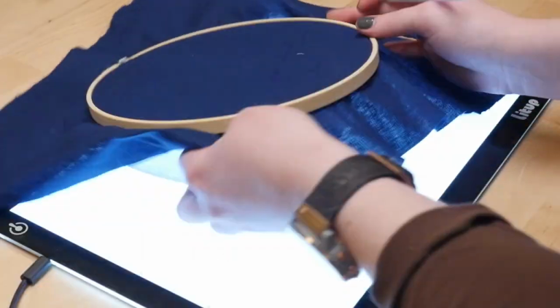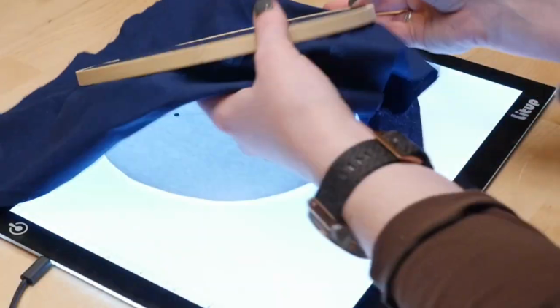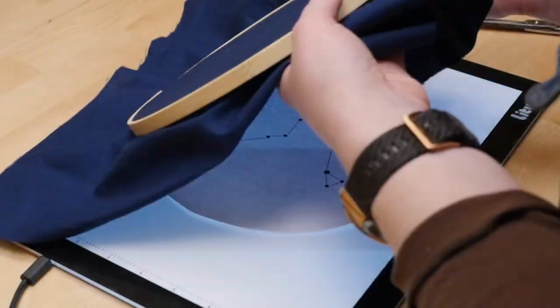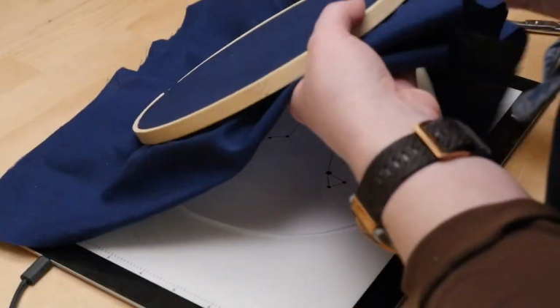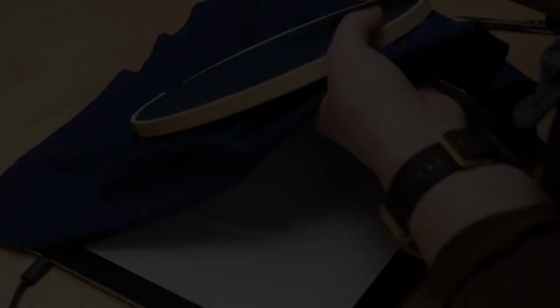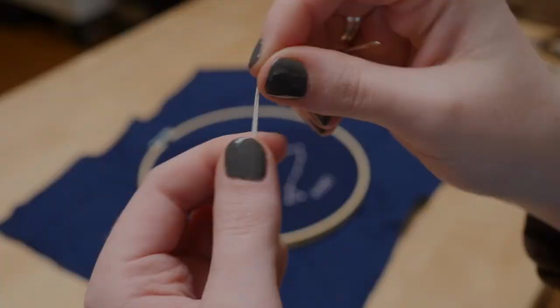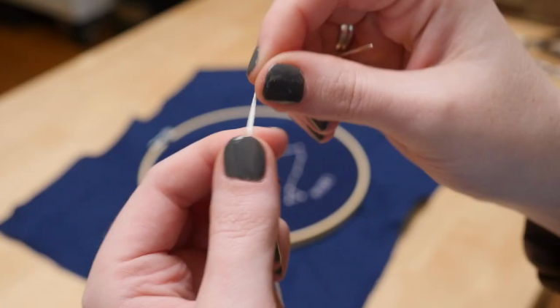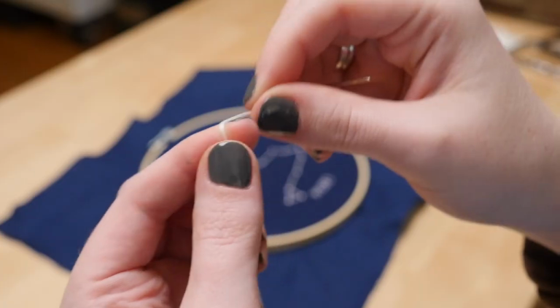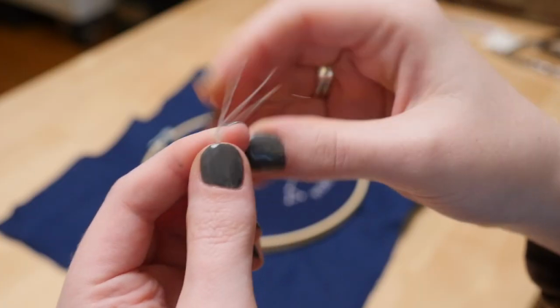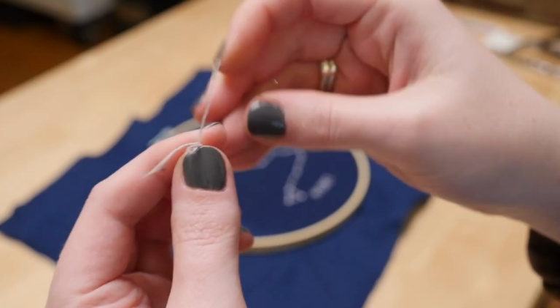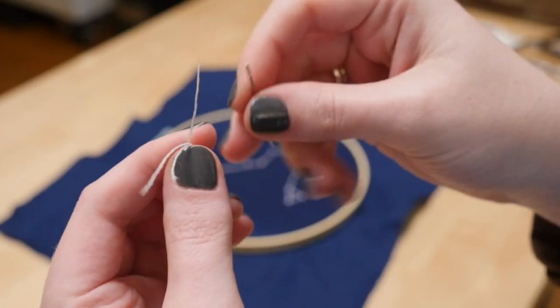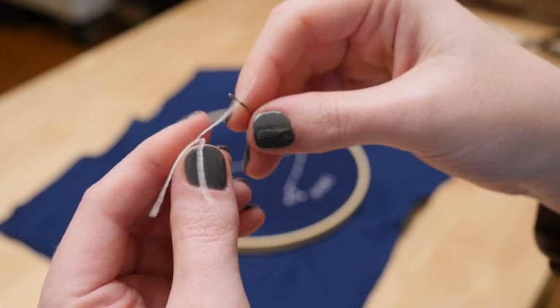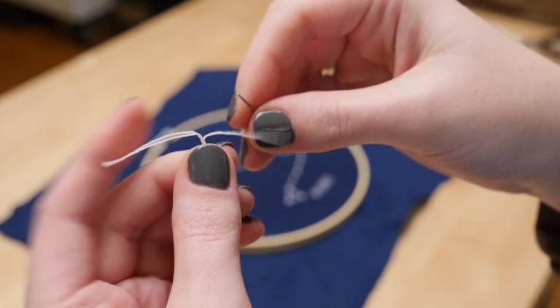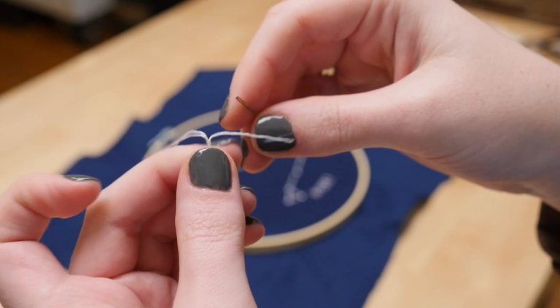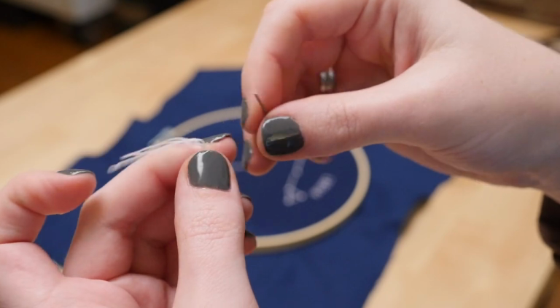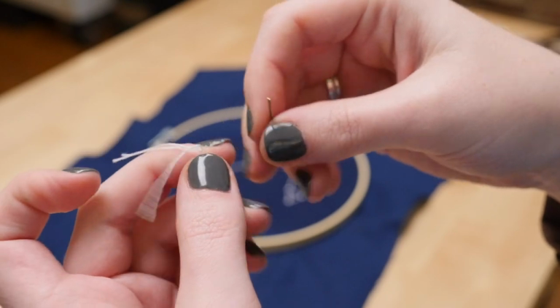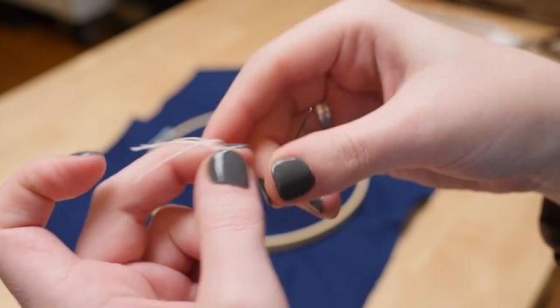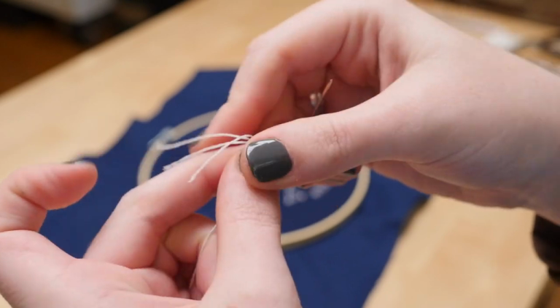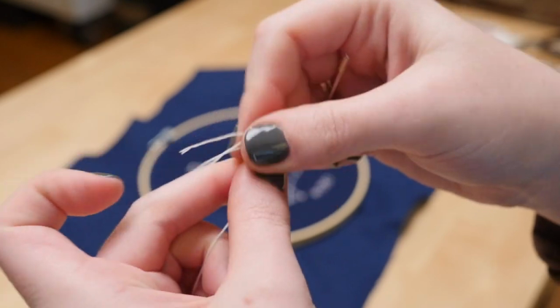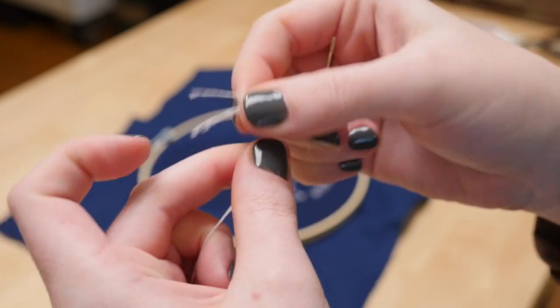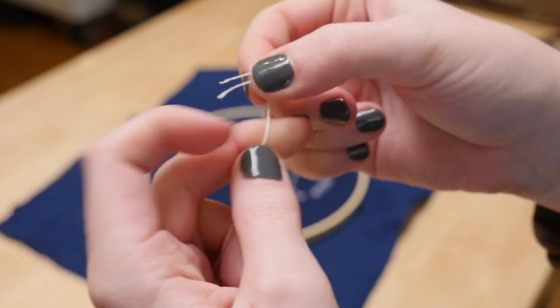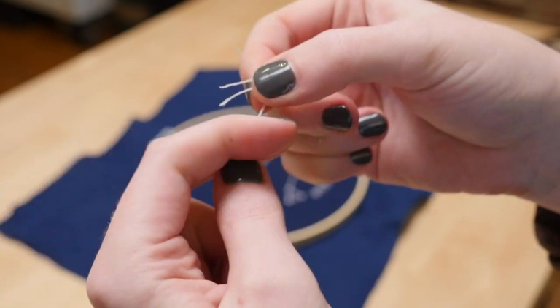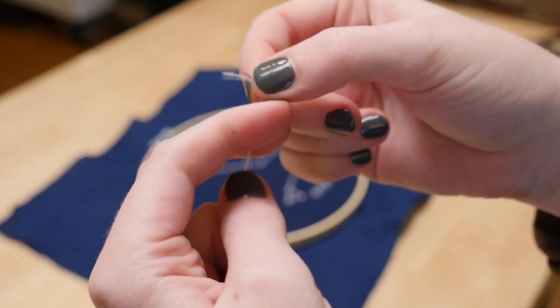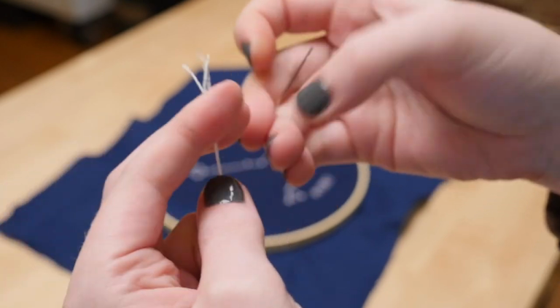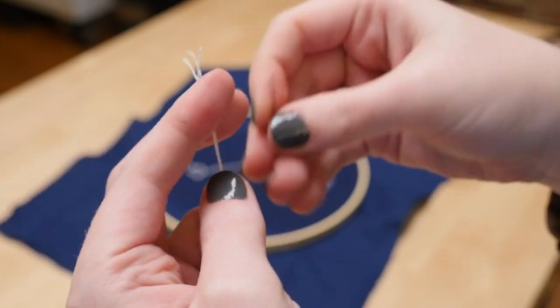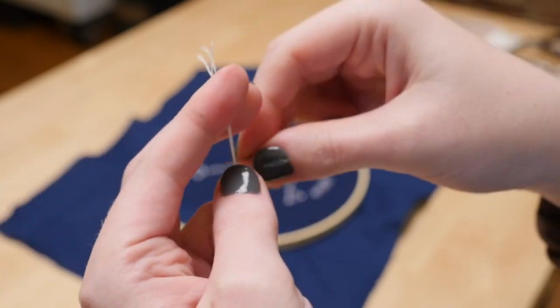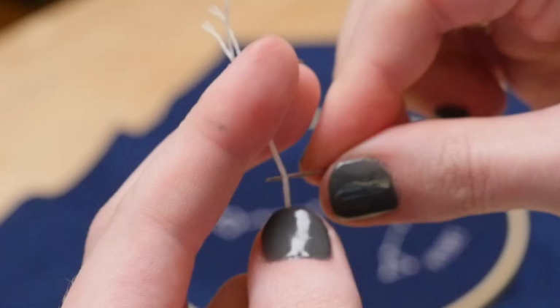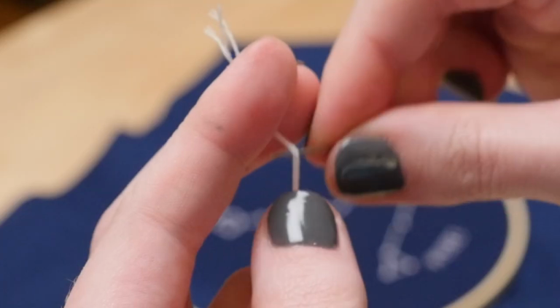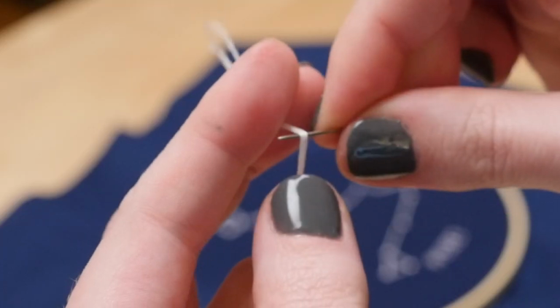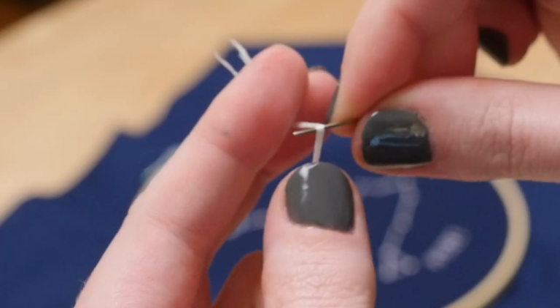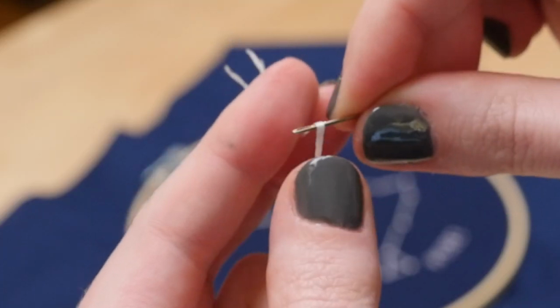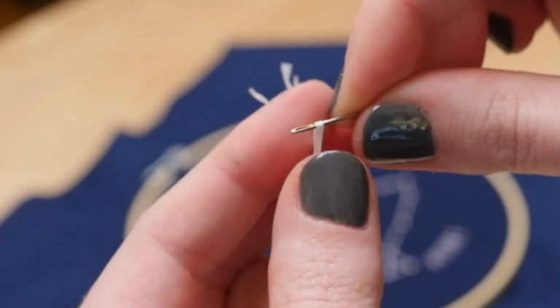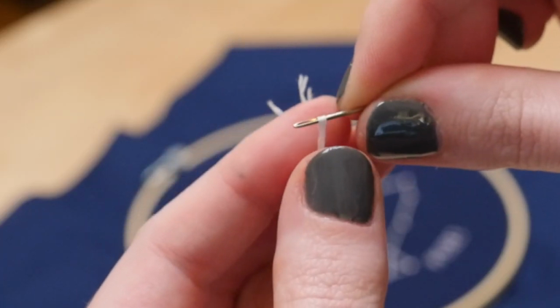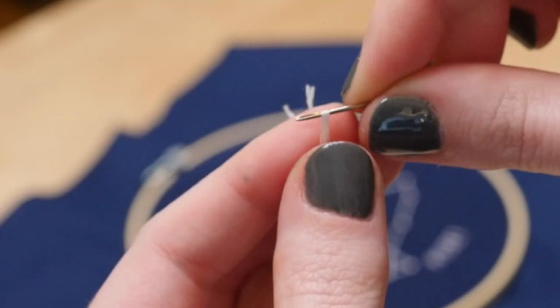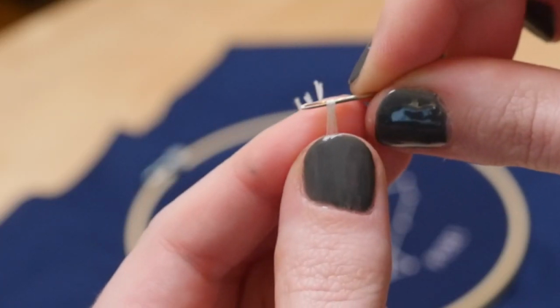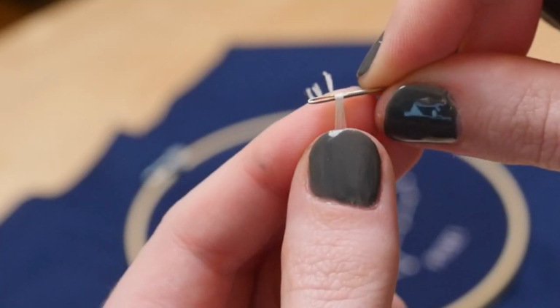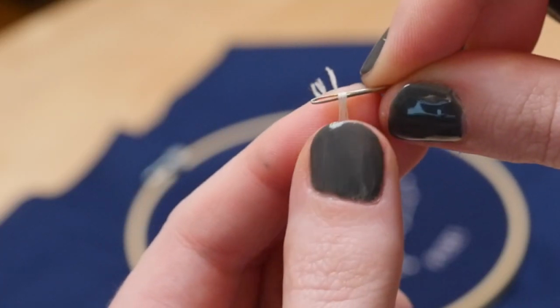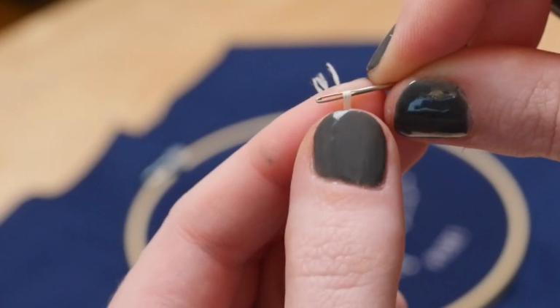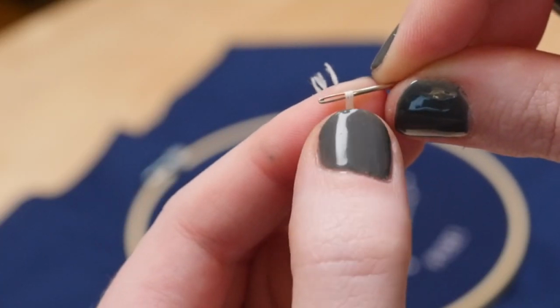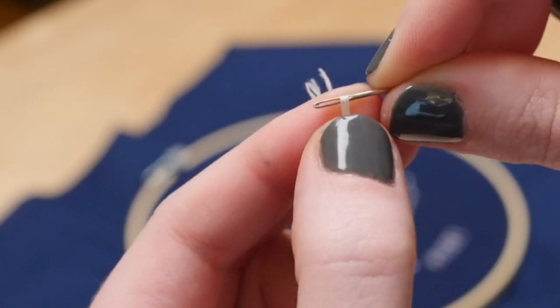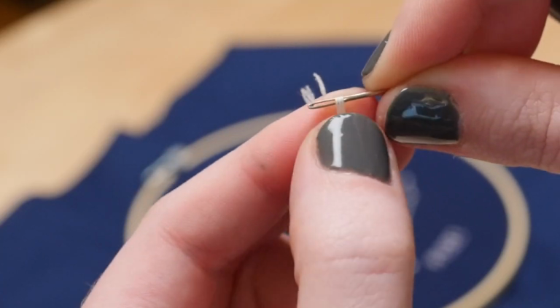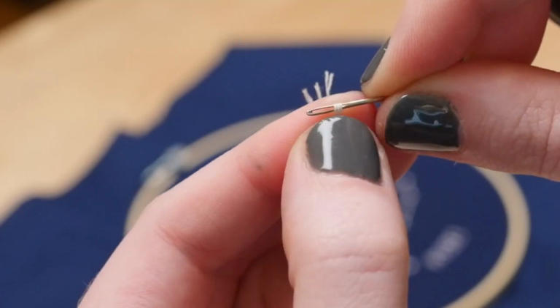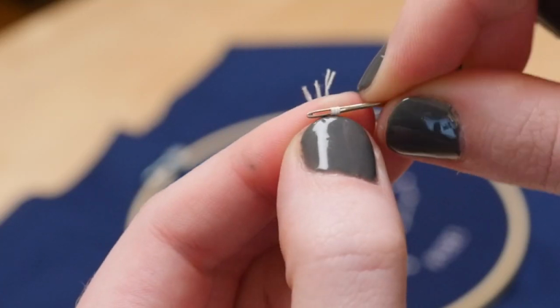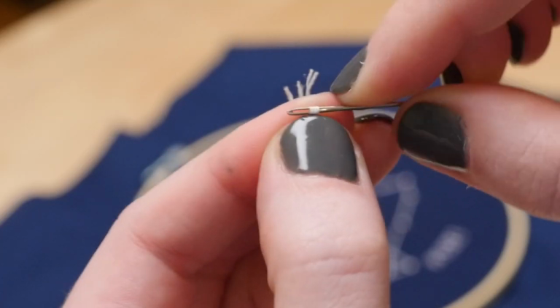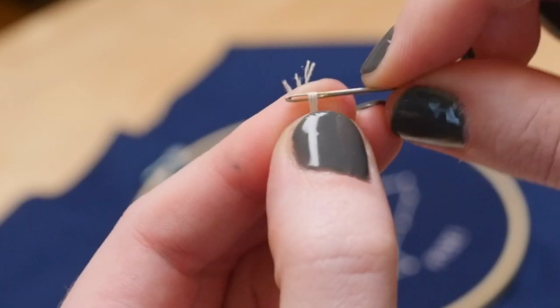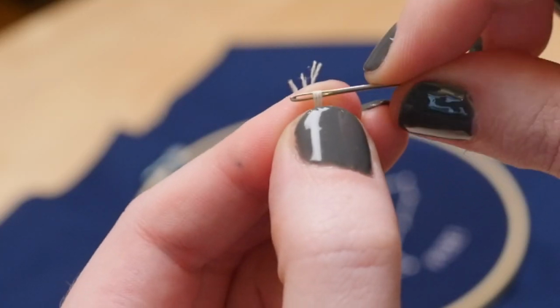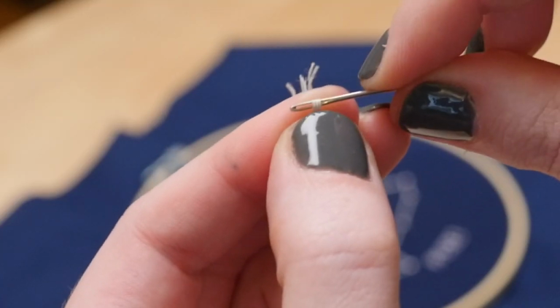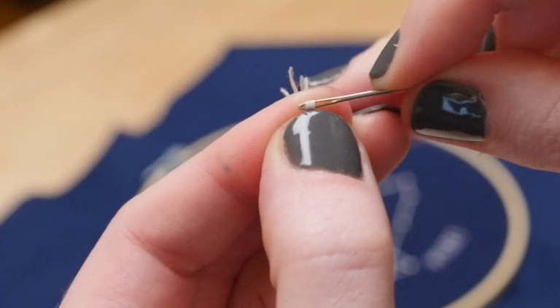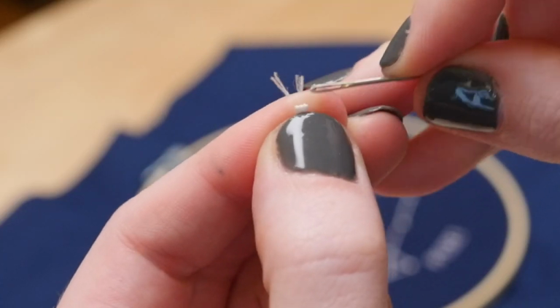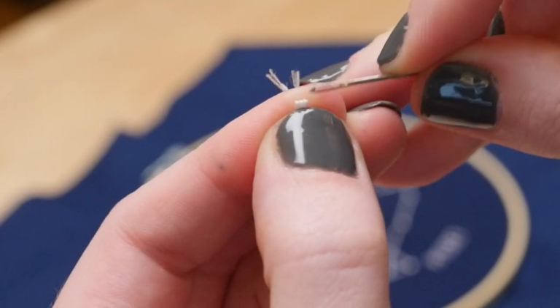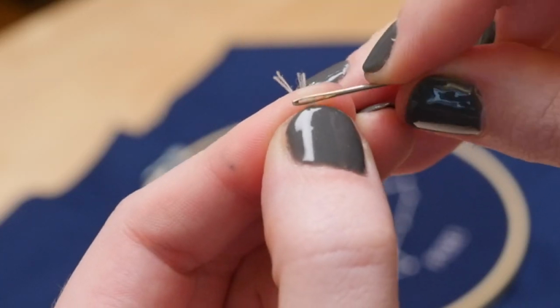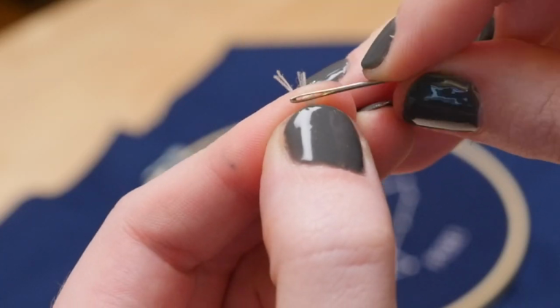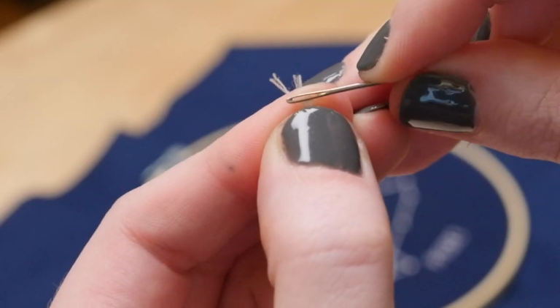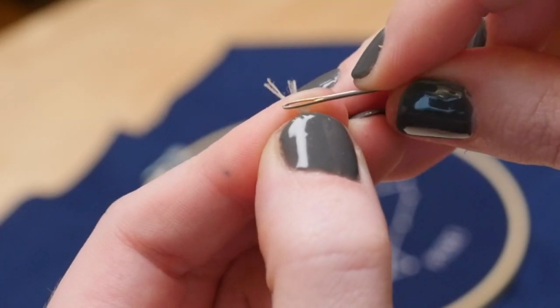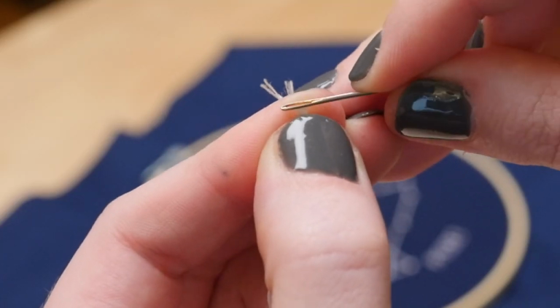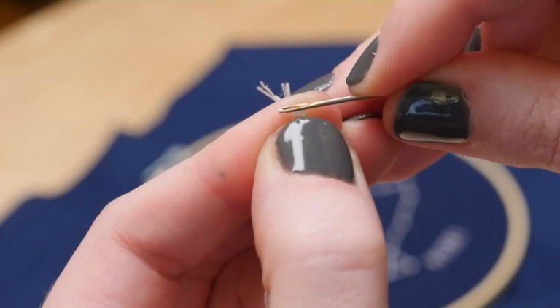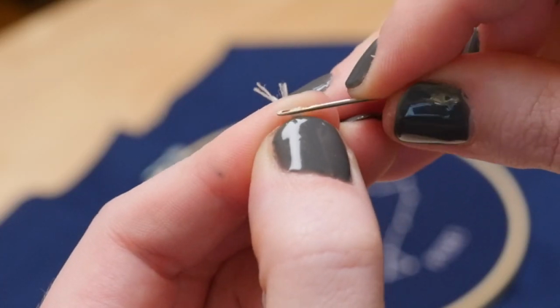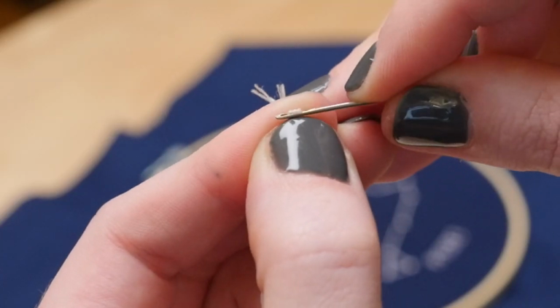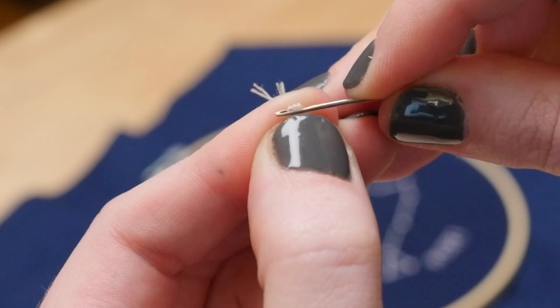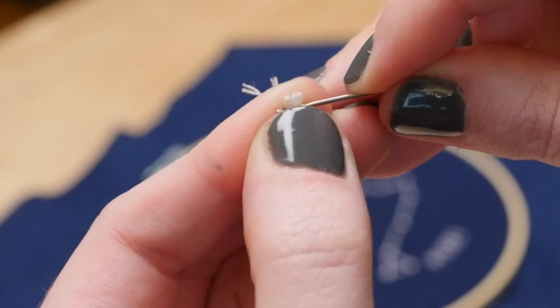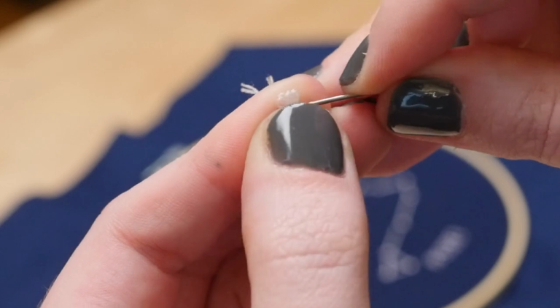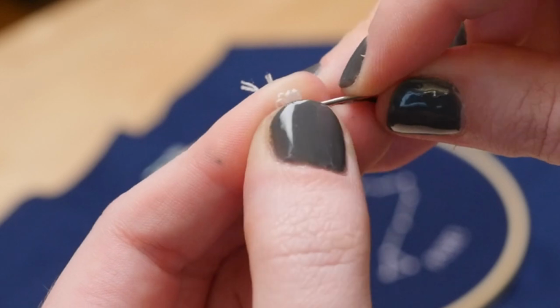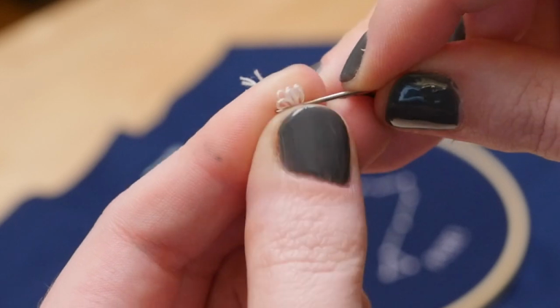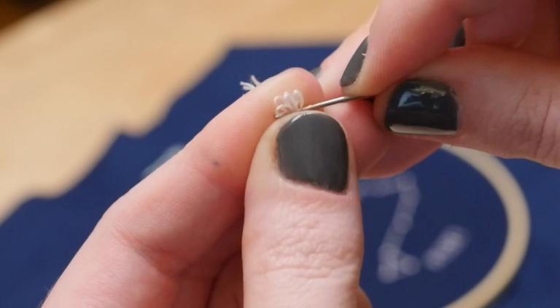I threaded a needle with some white embroidery floss. I used three strands, which I separated from the full thickness.